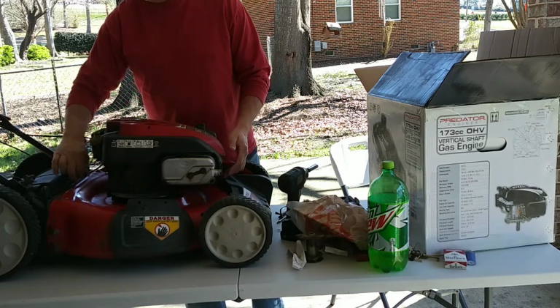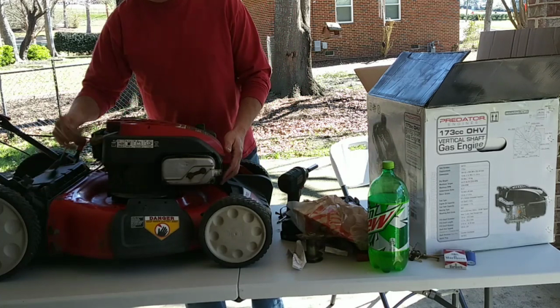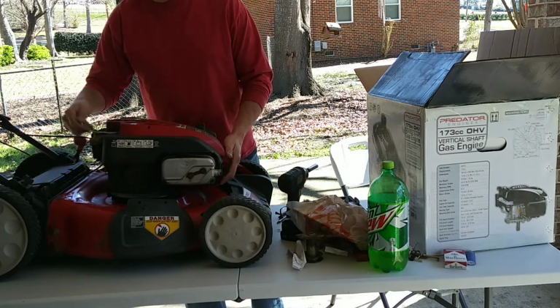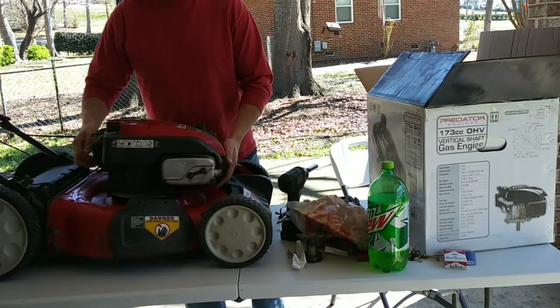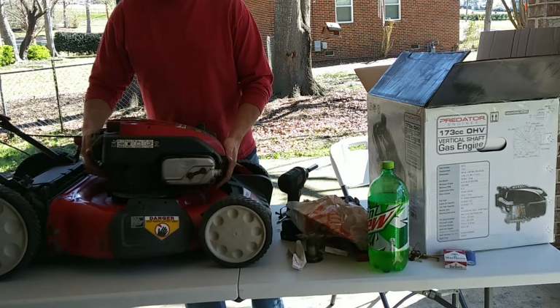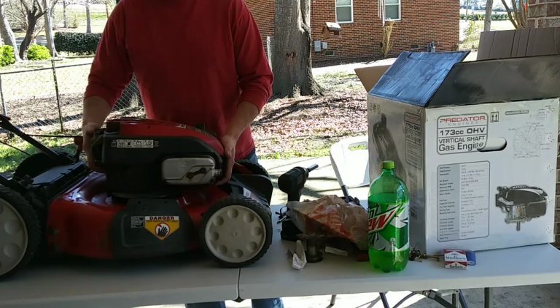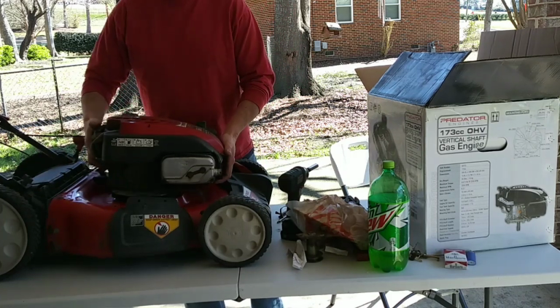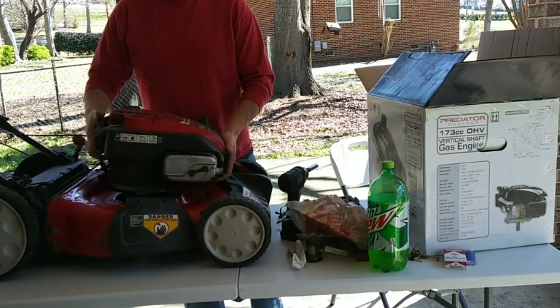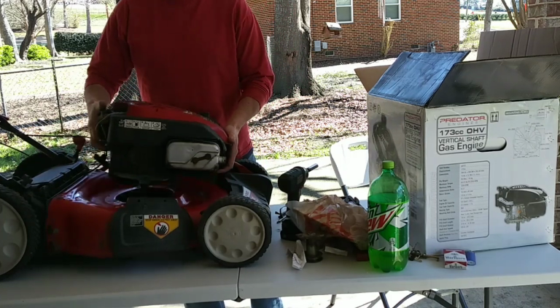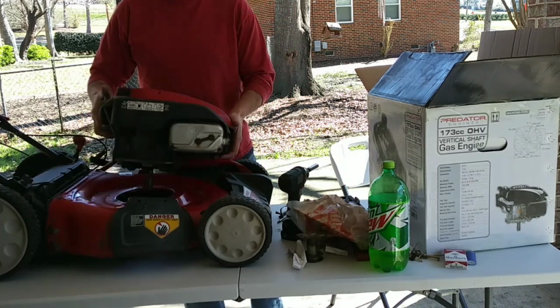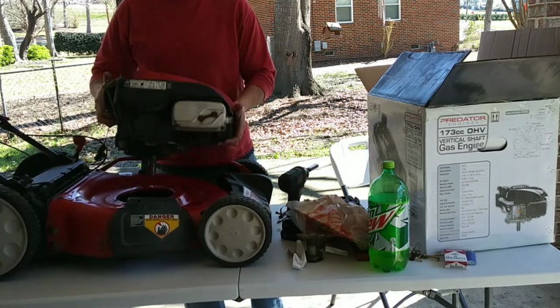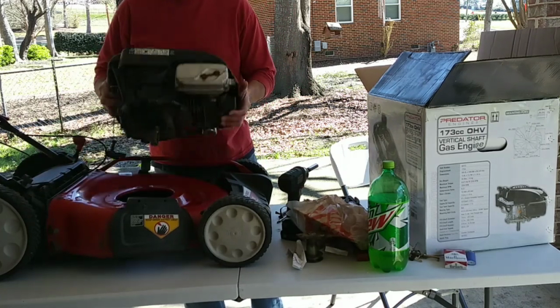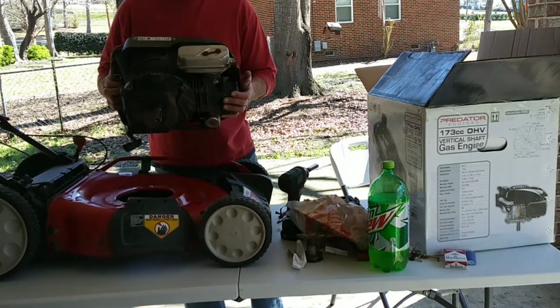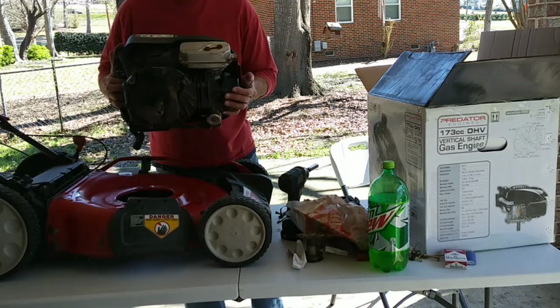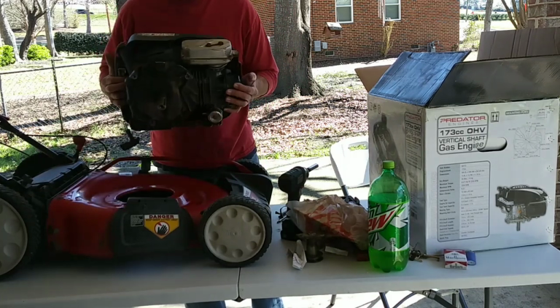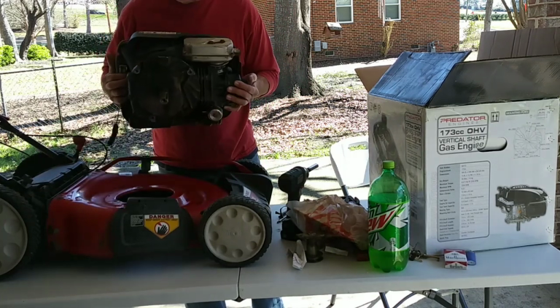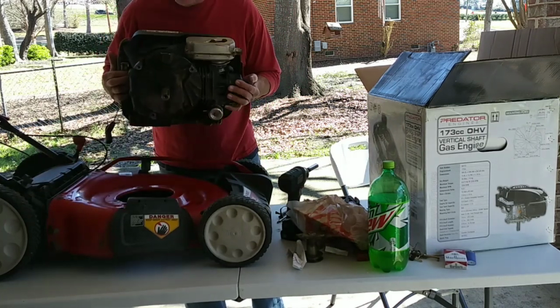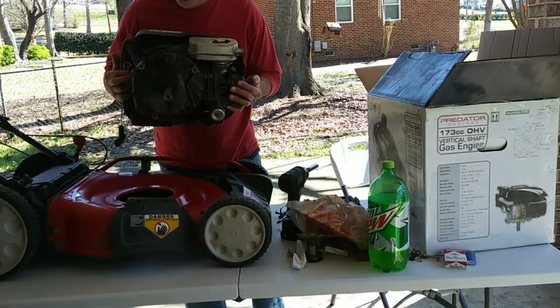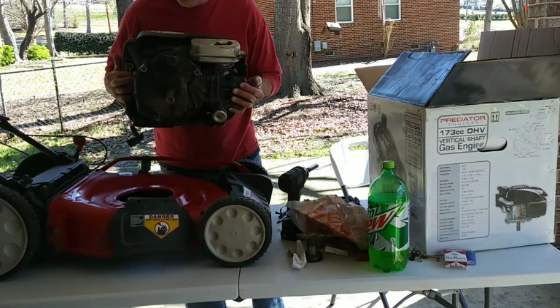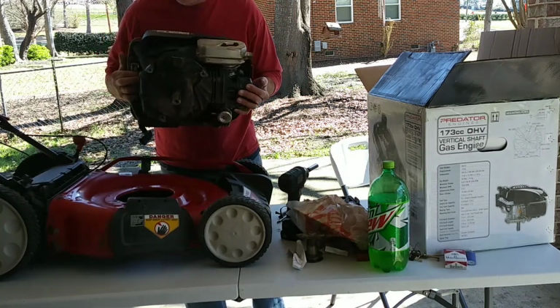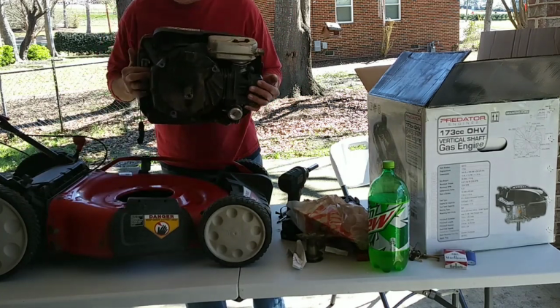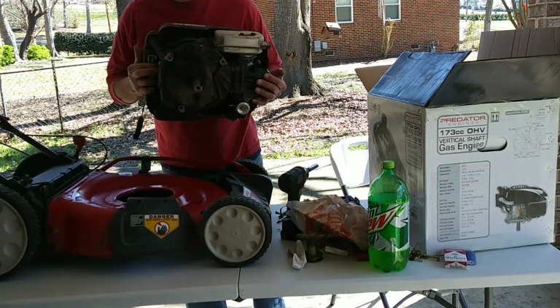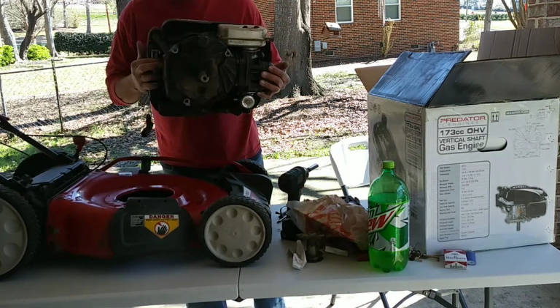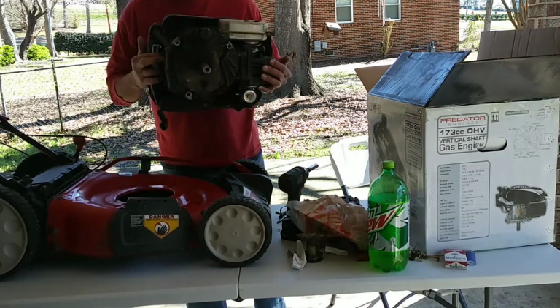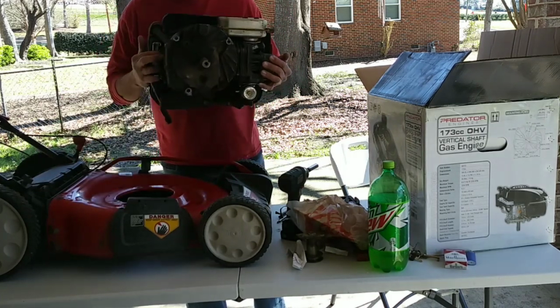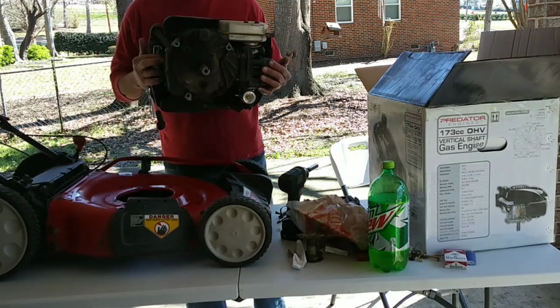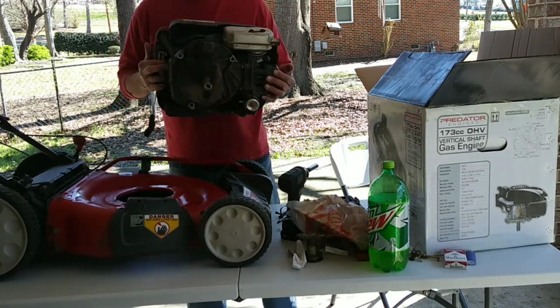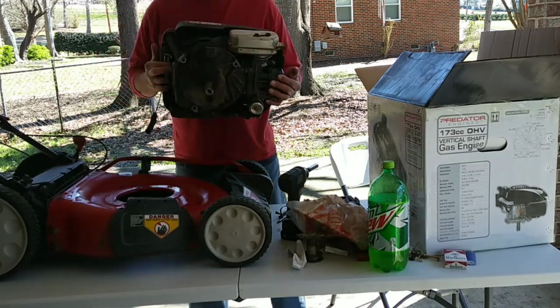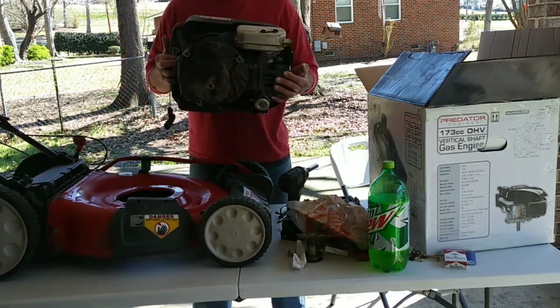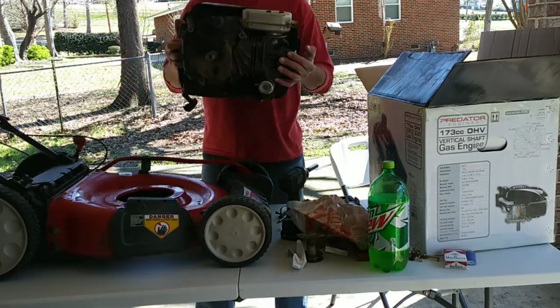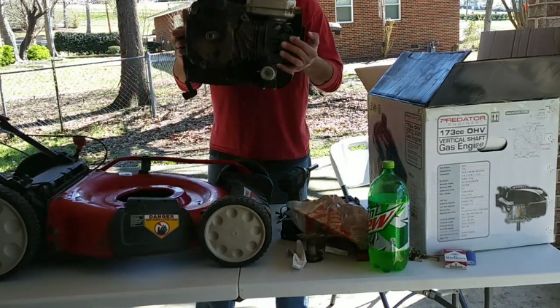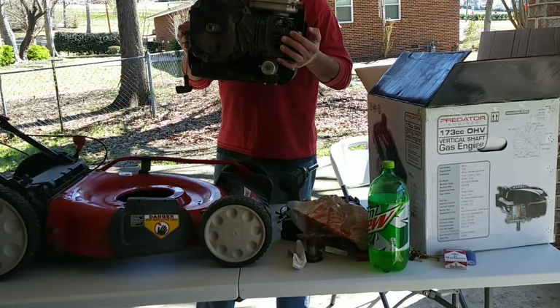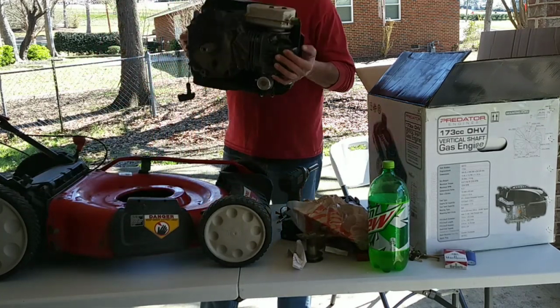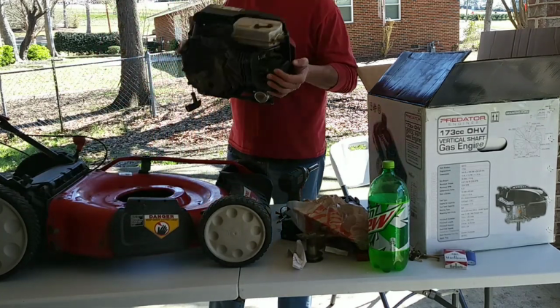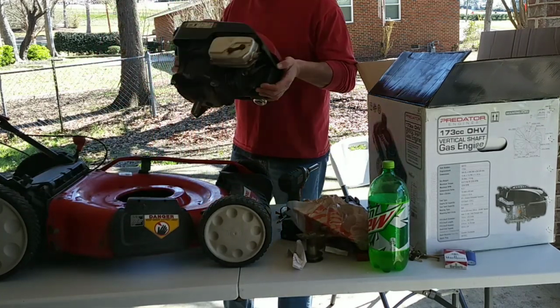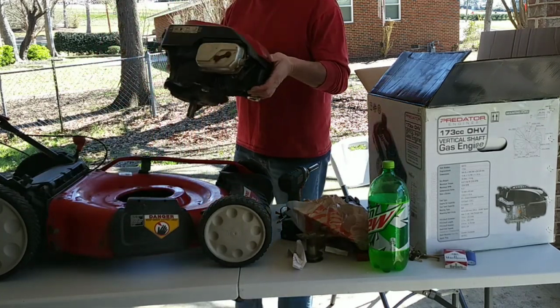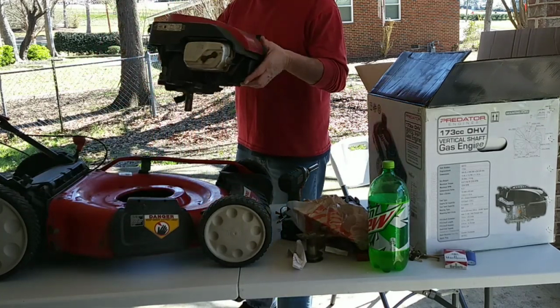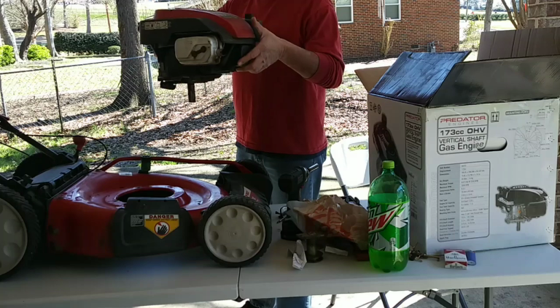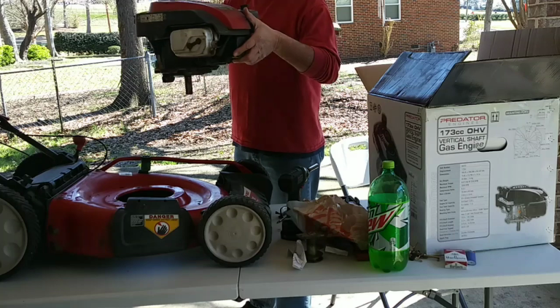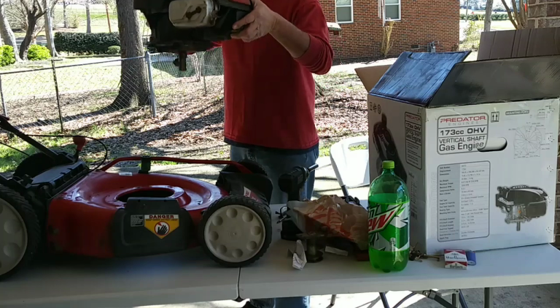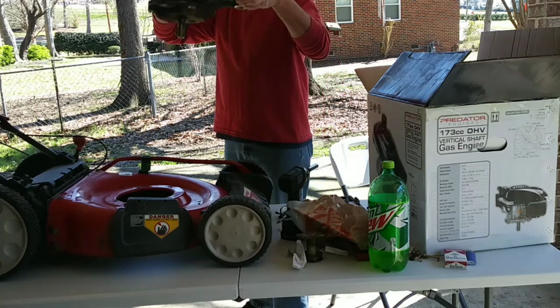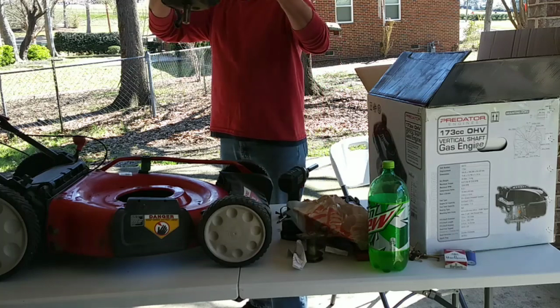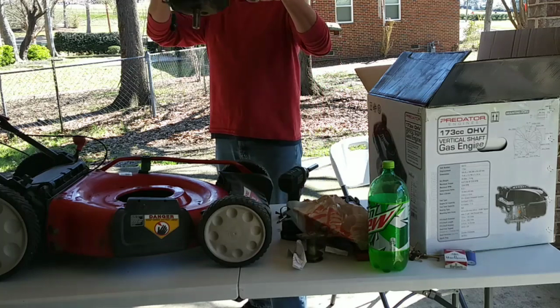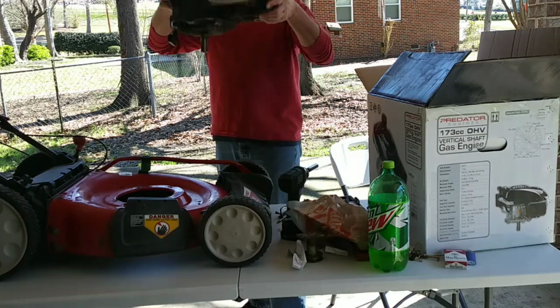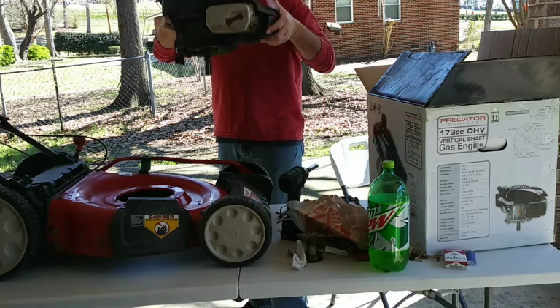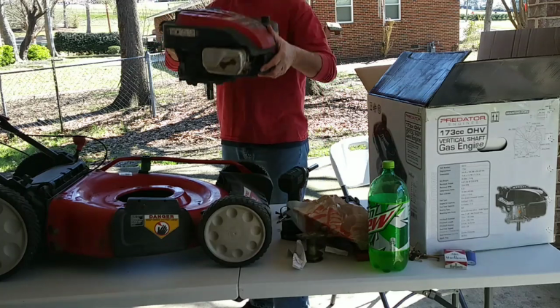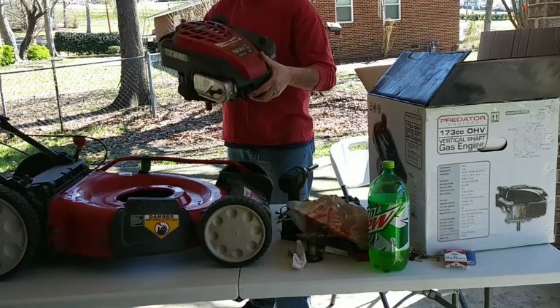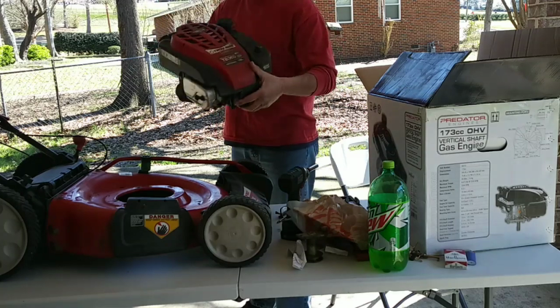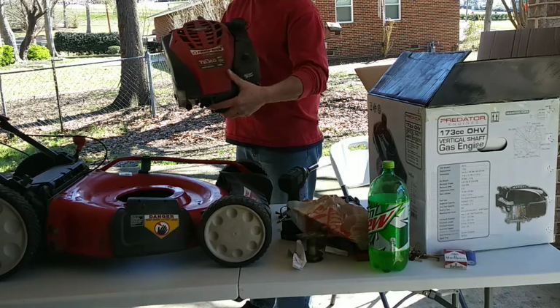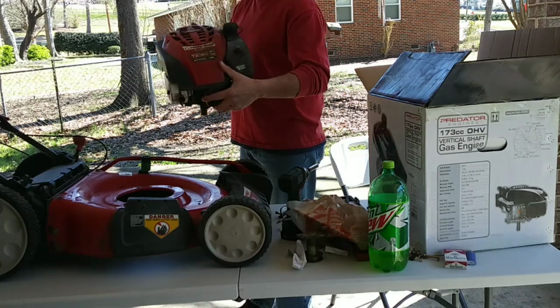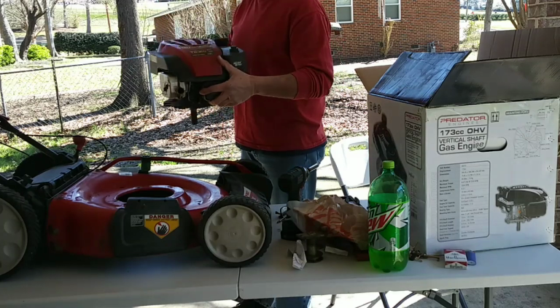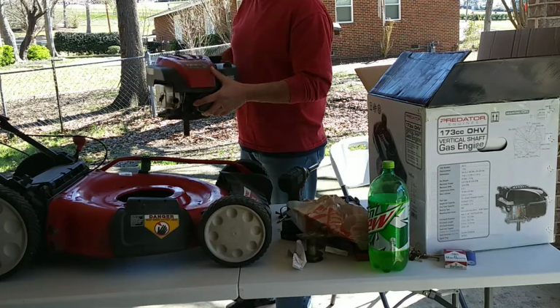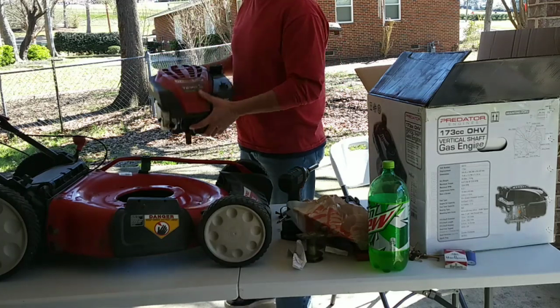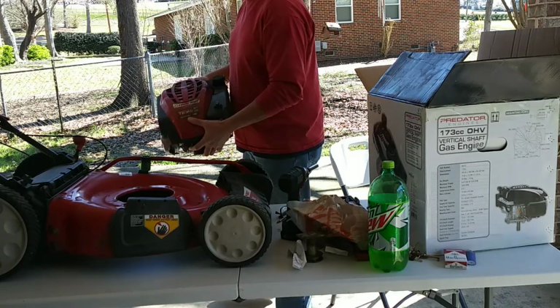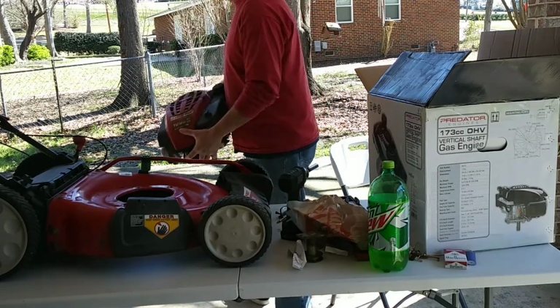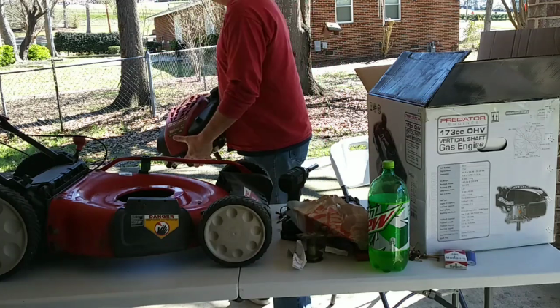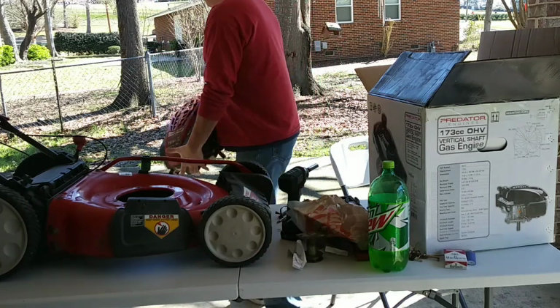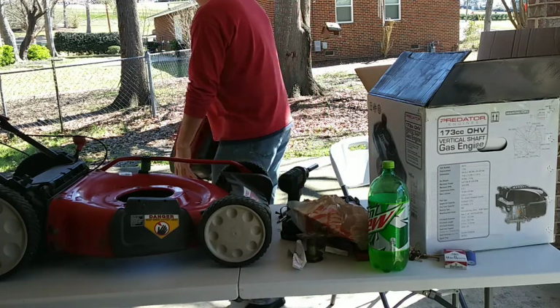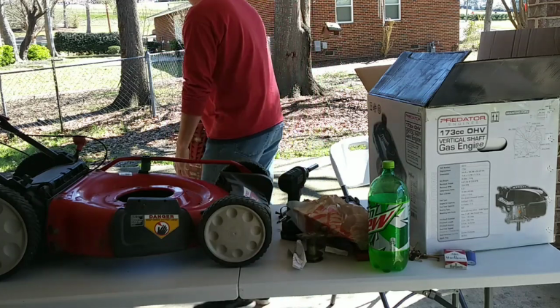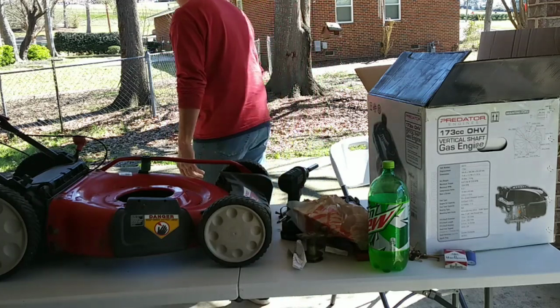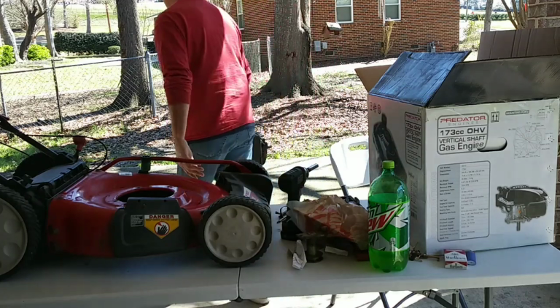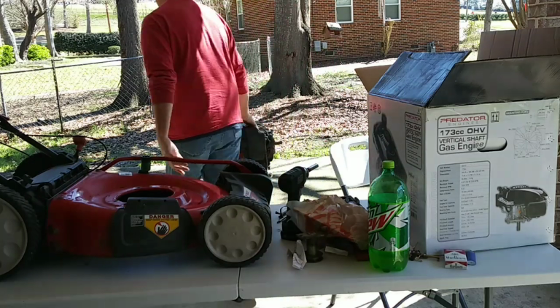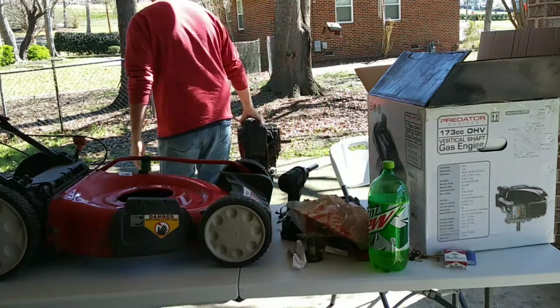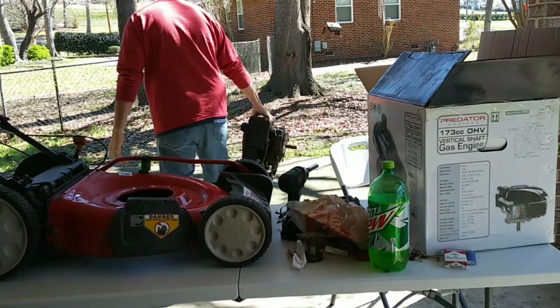I unbolted the motor off of this one. It's simple enough to do — three bolts at the bottom, remove the blade, and it comes off.